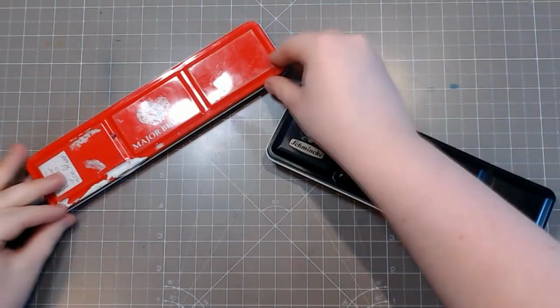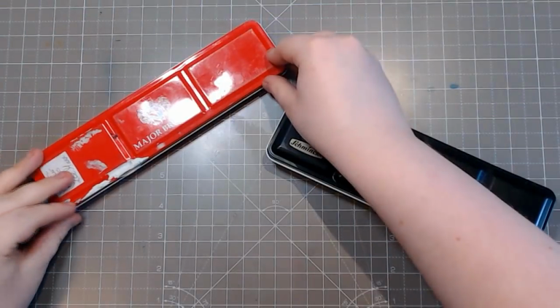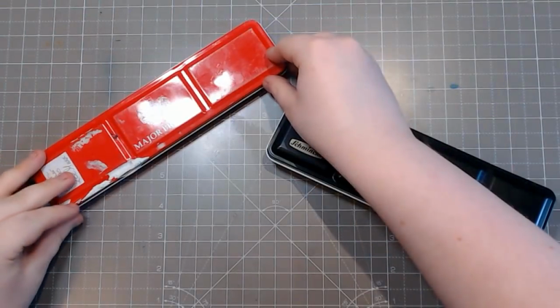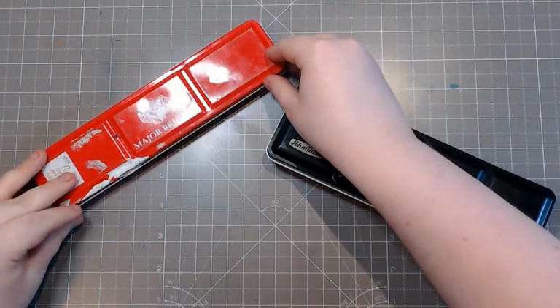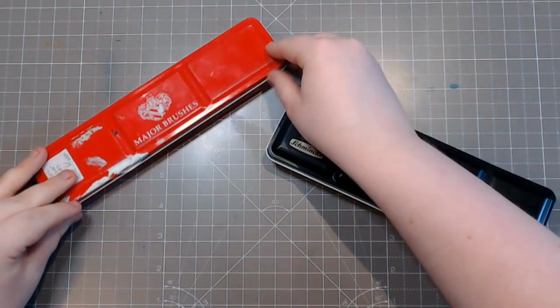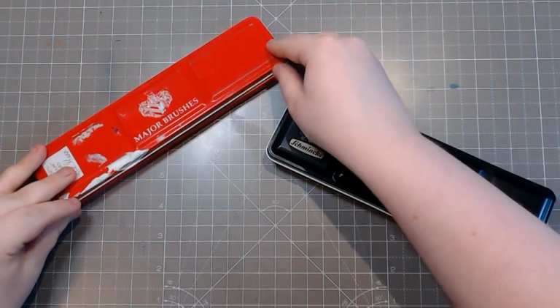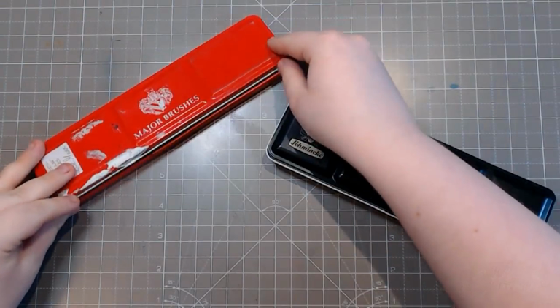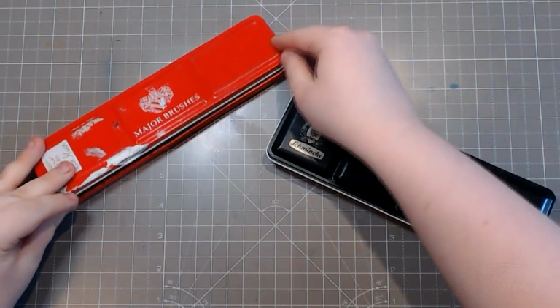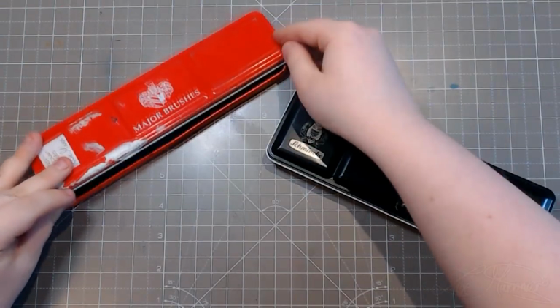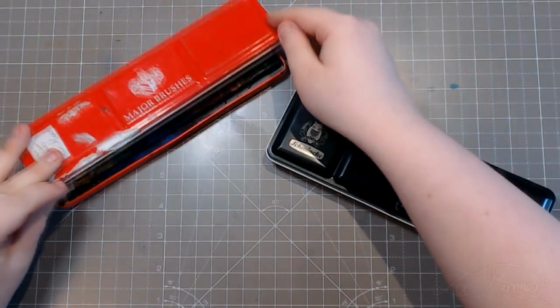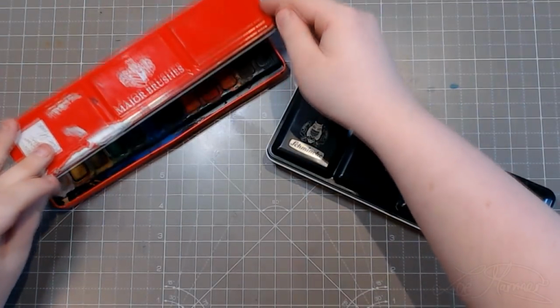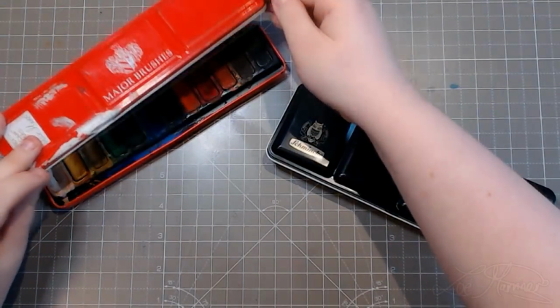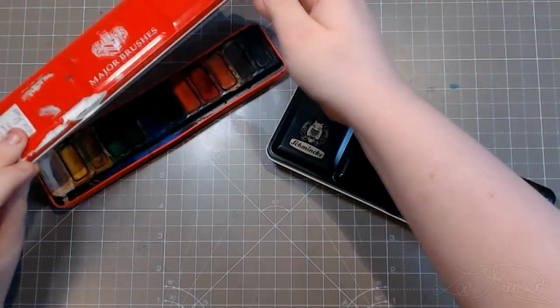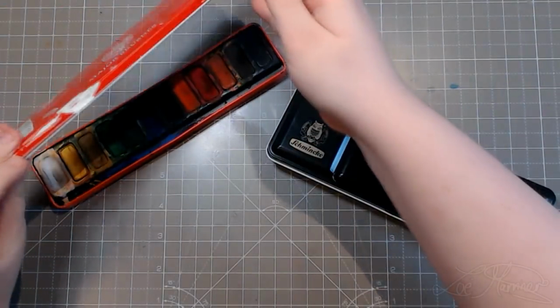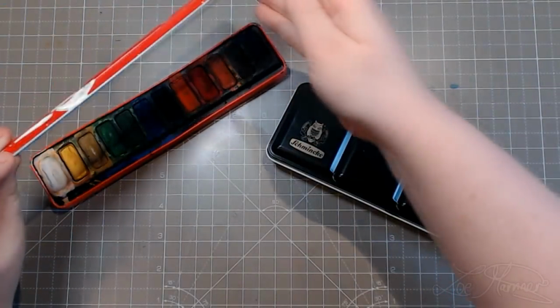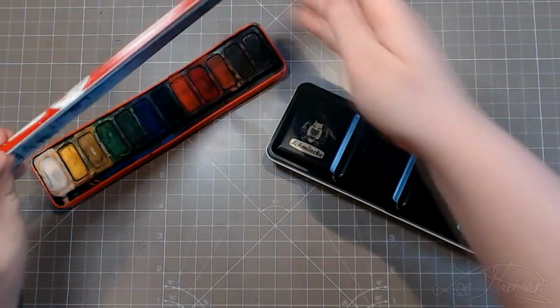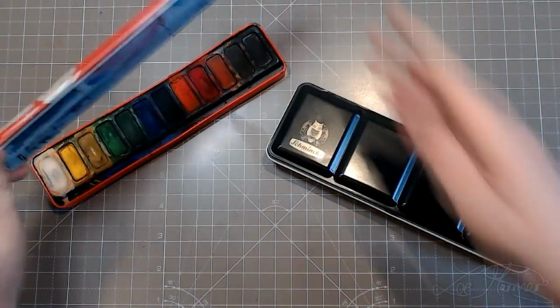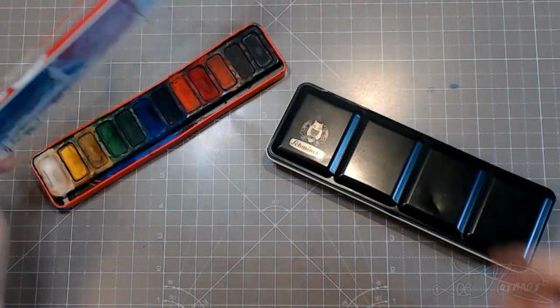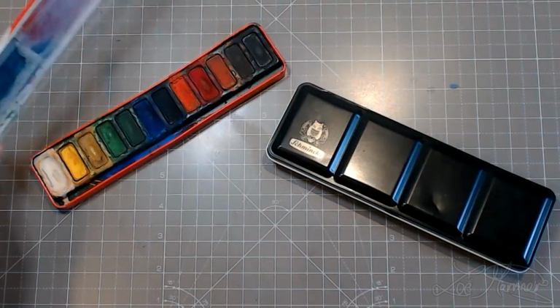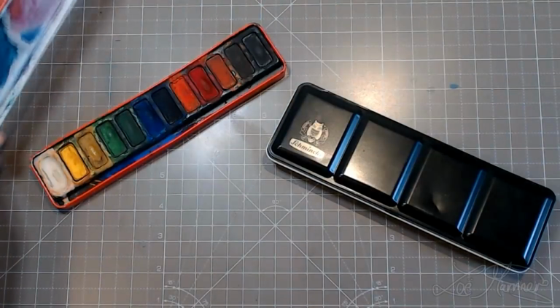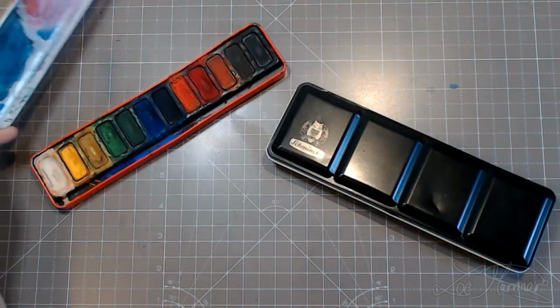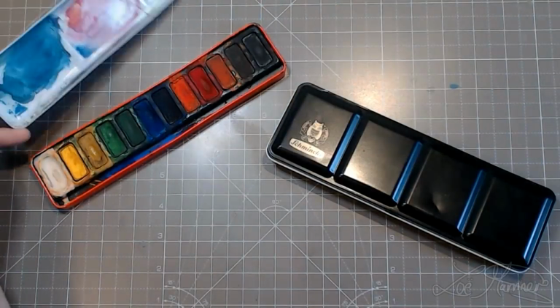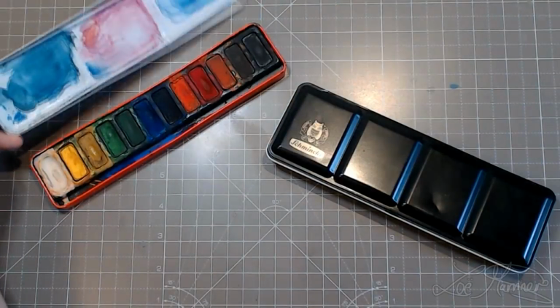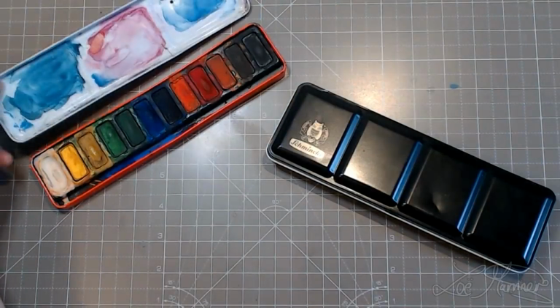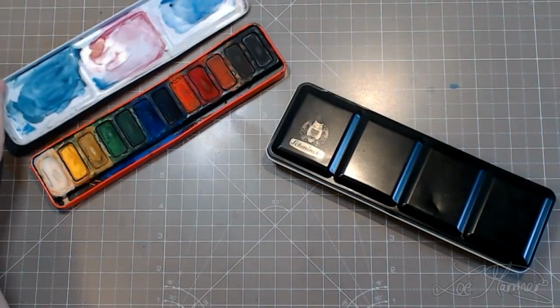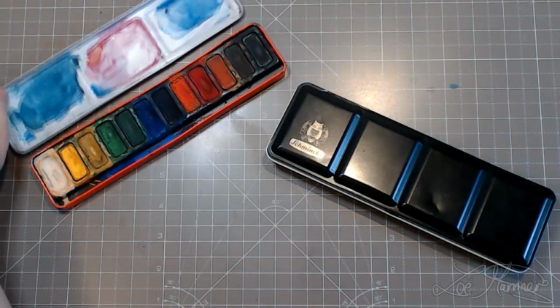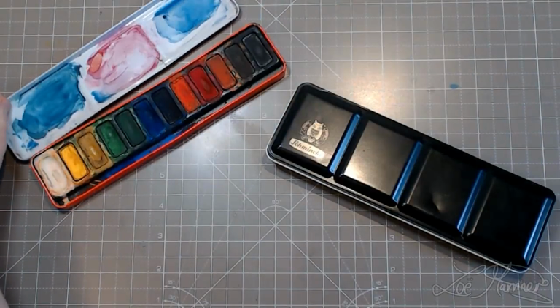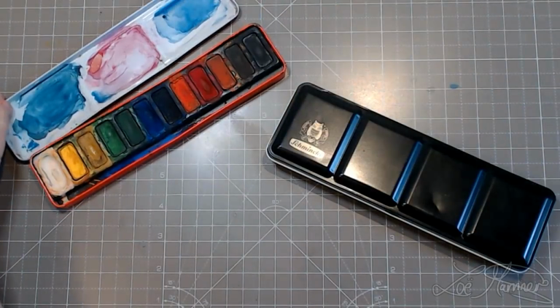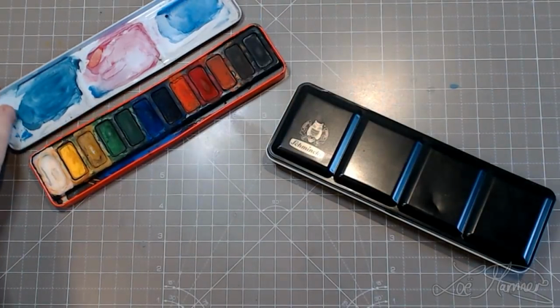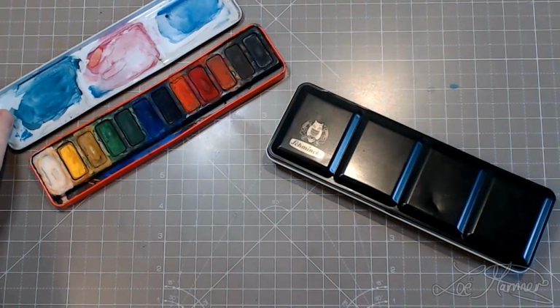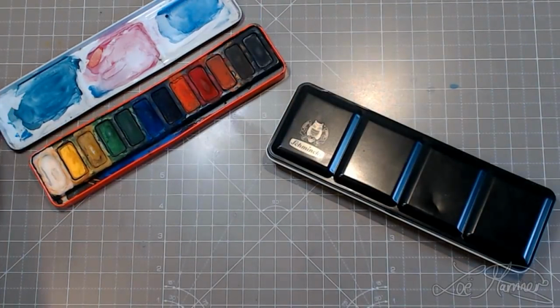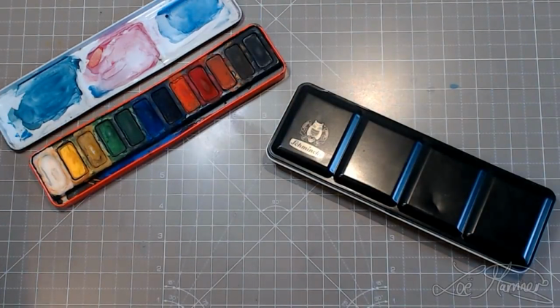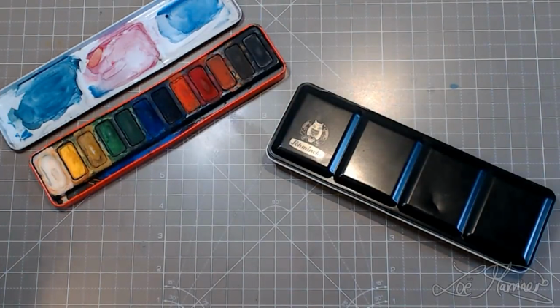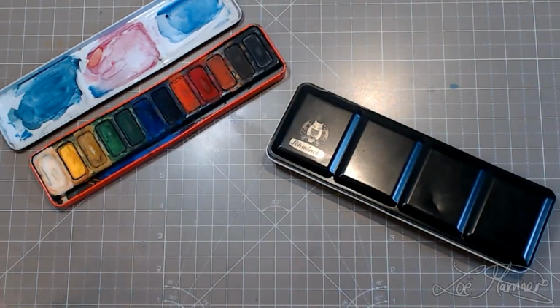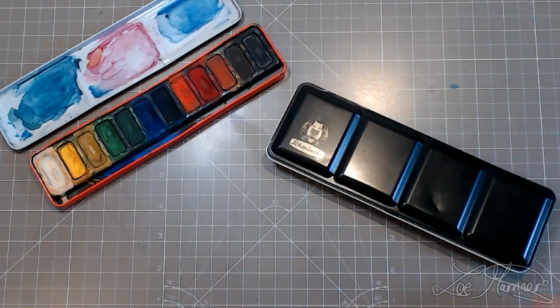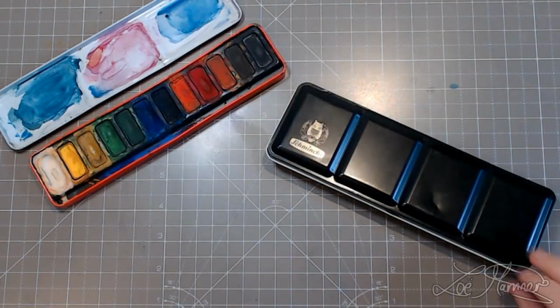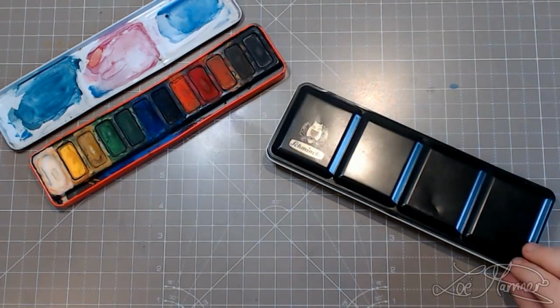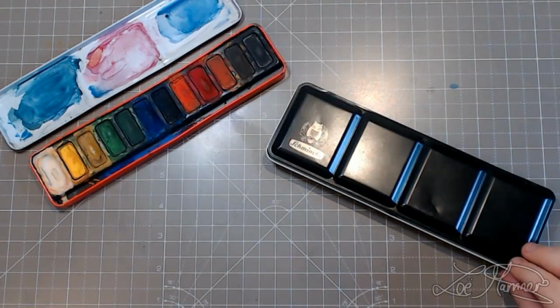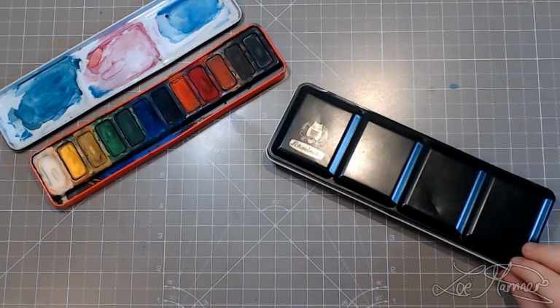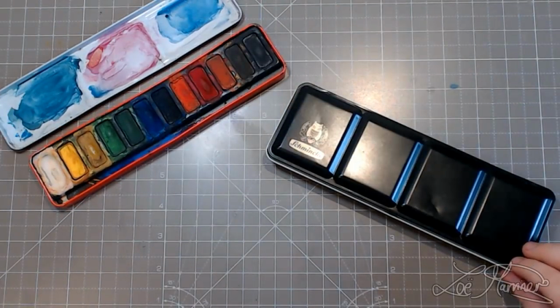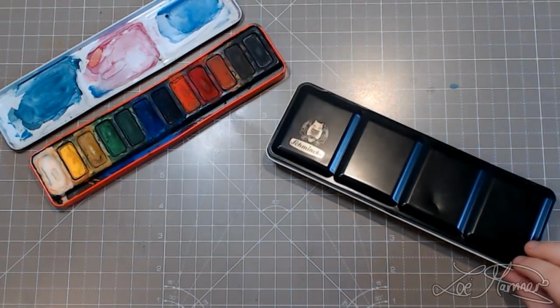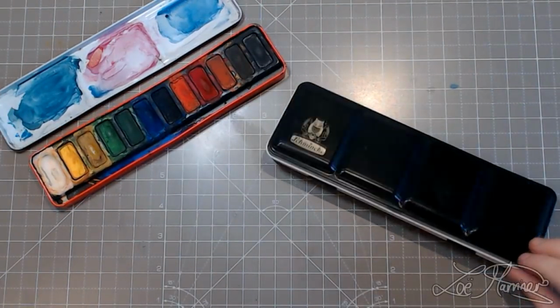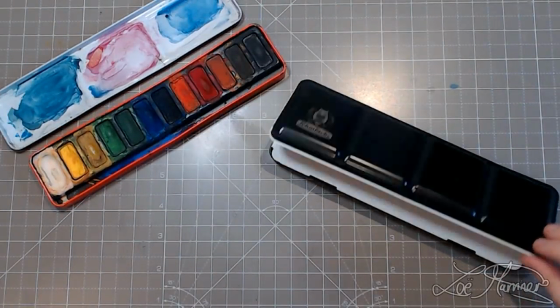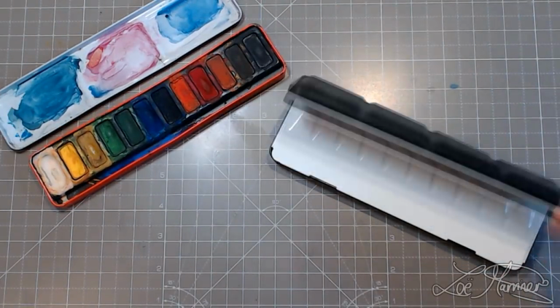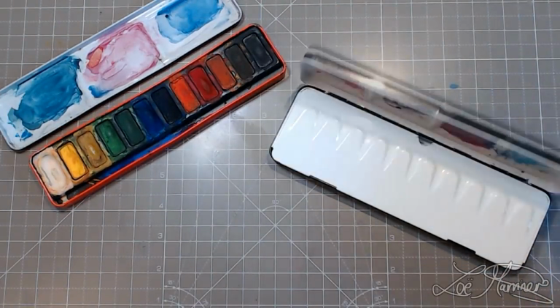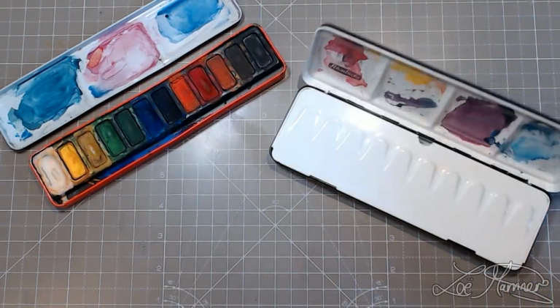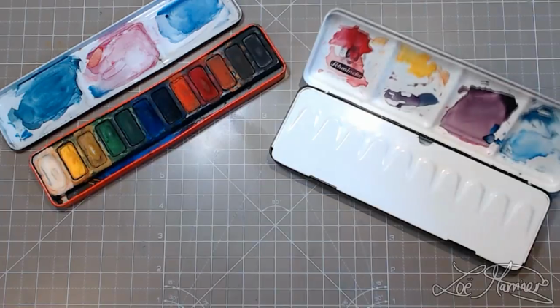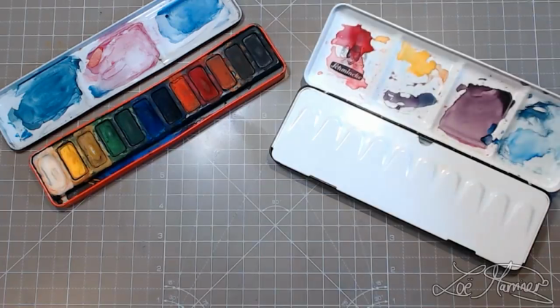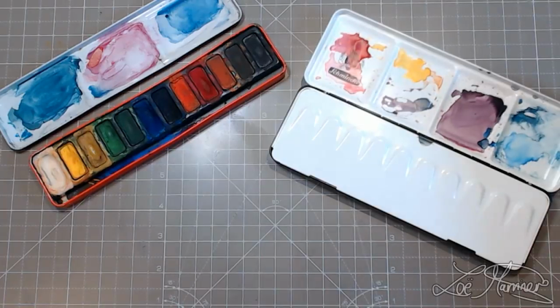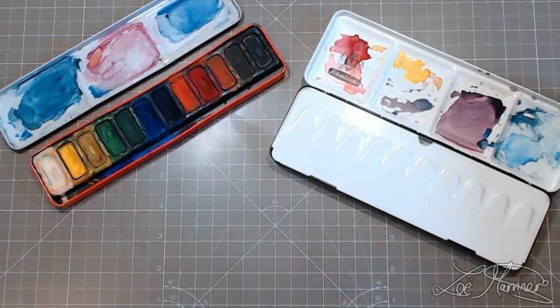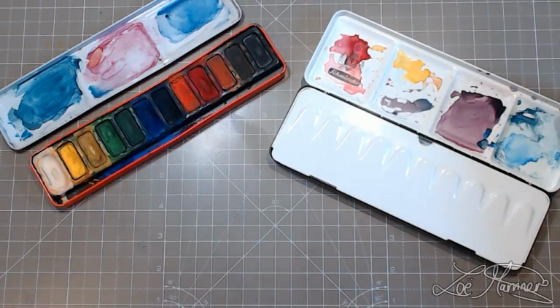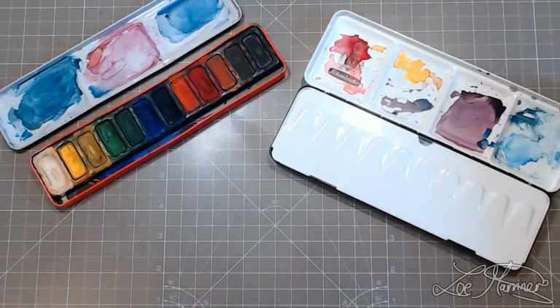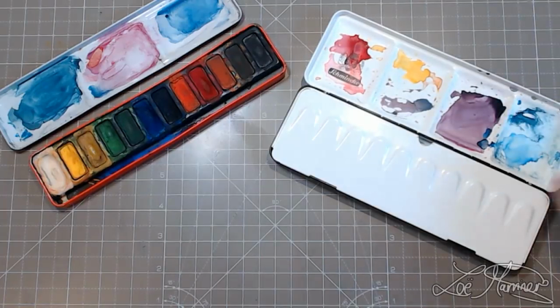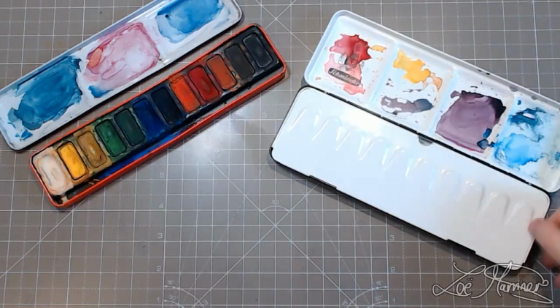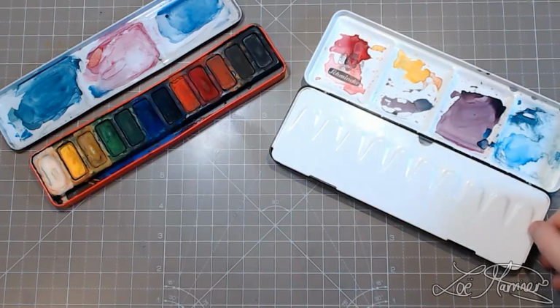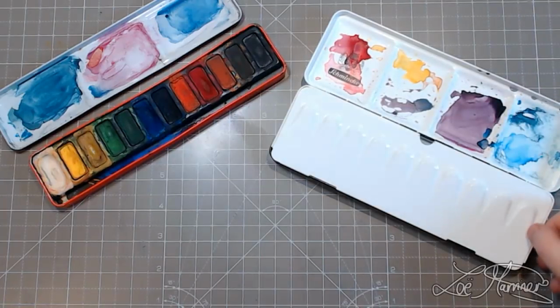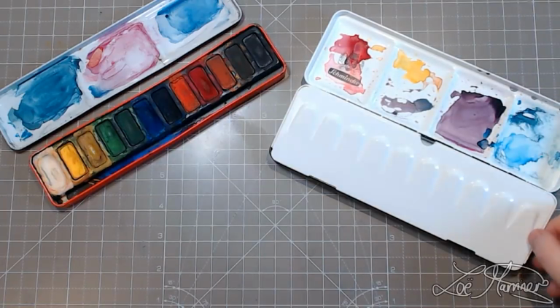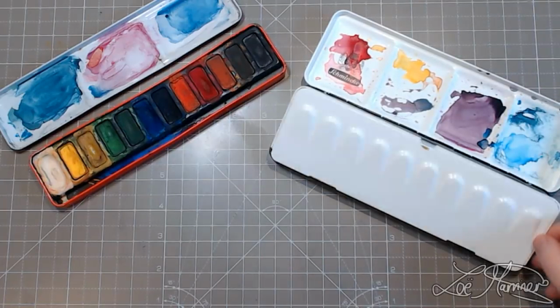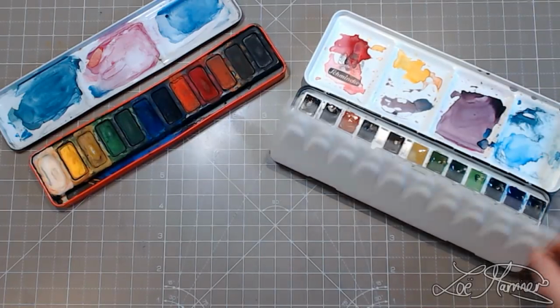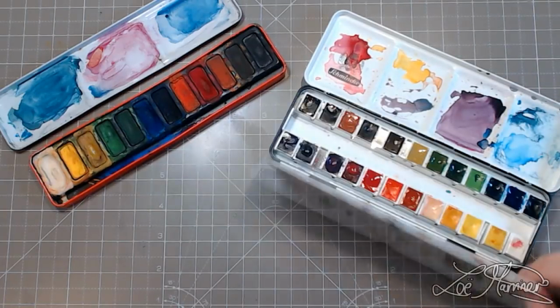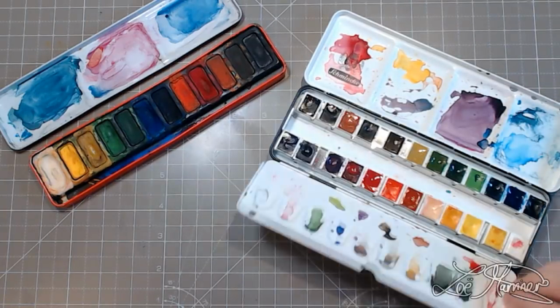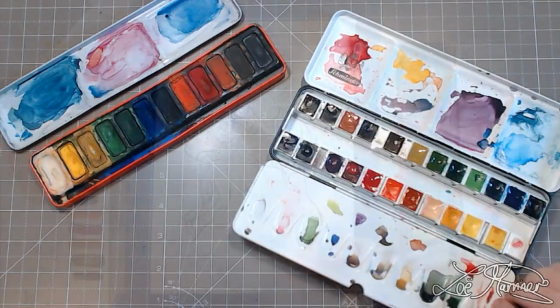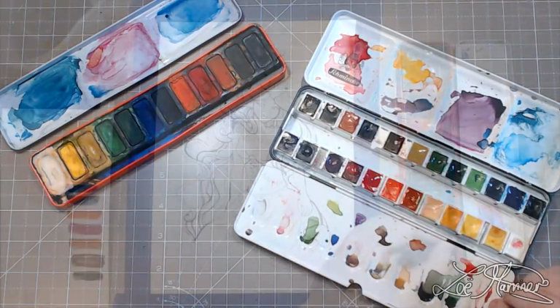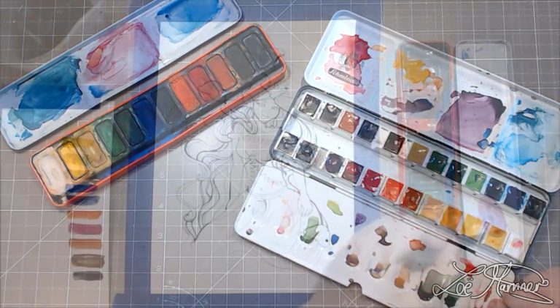So today we're going to be testing out some watercolors — my most expensive and my cheapest — and let's see how they compare.